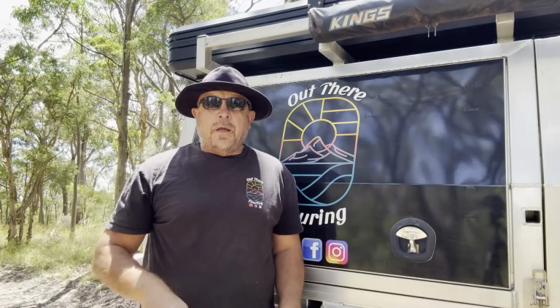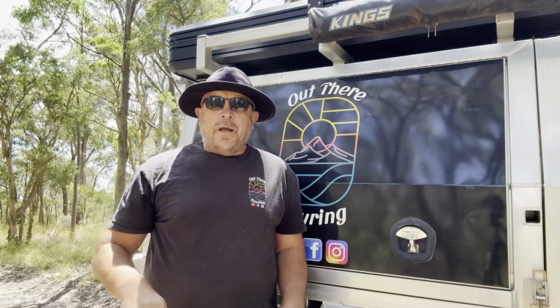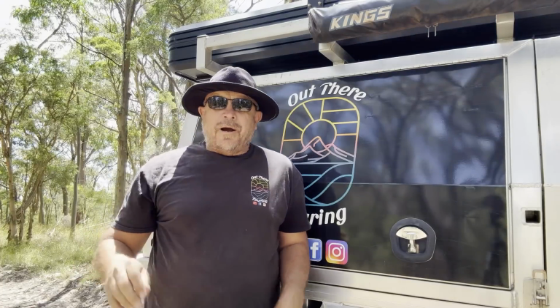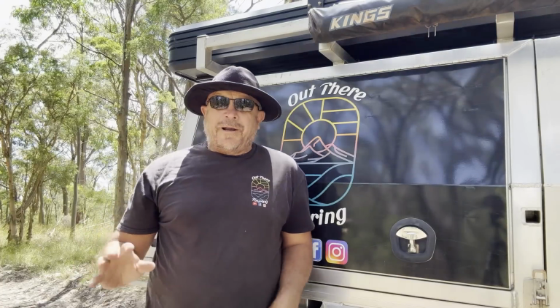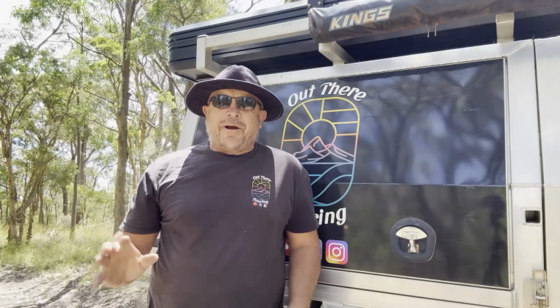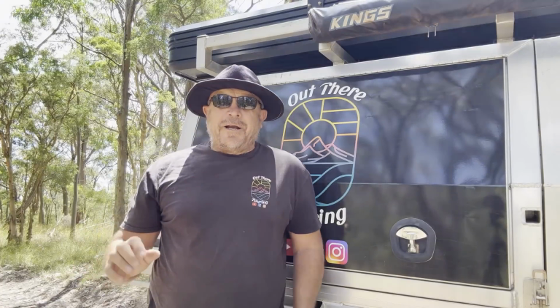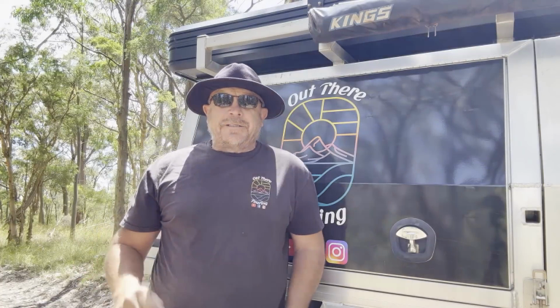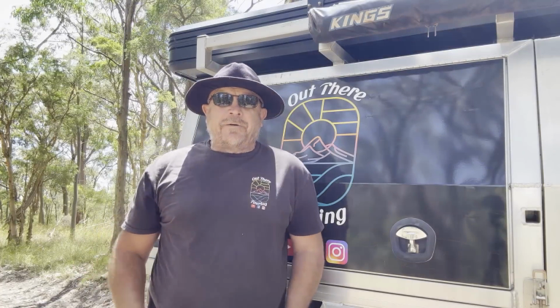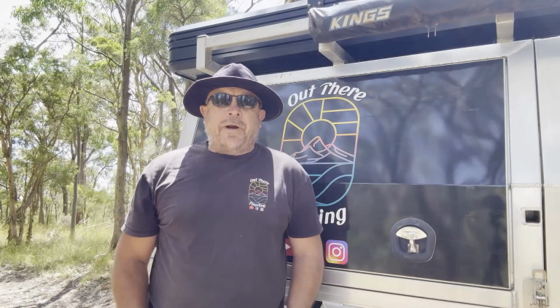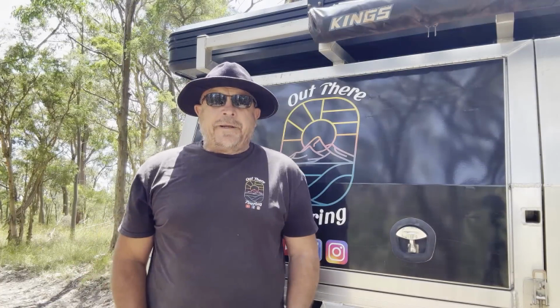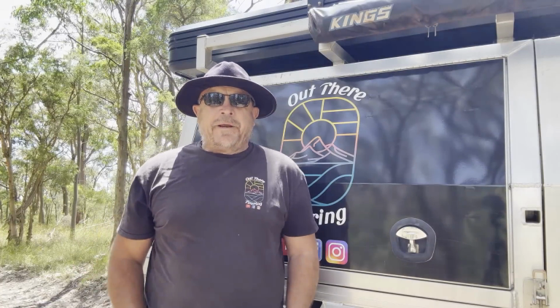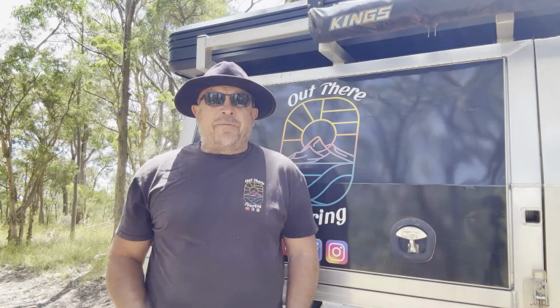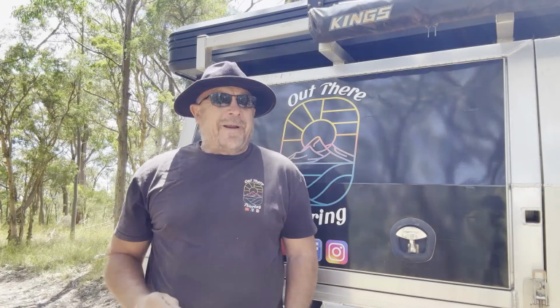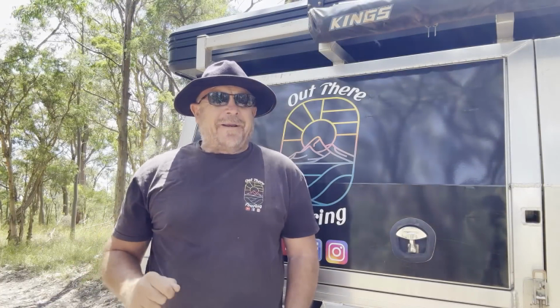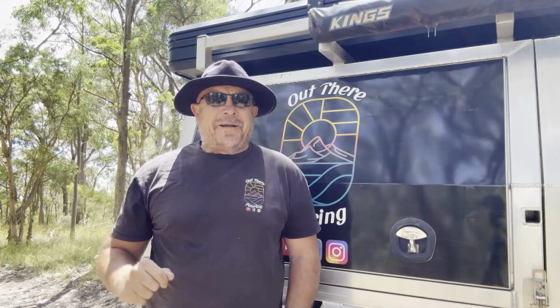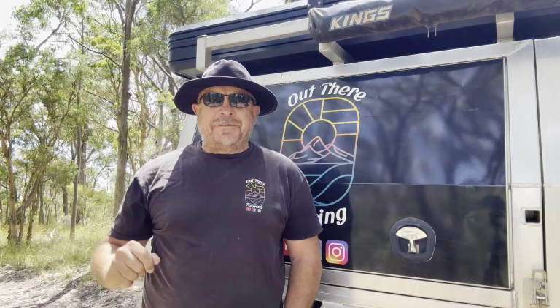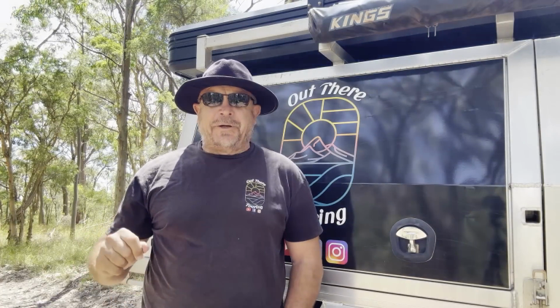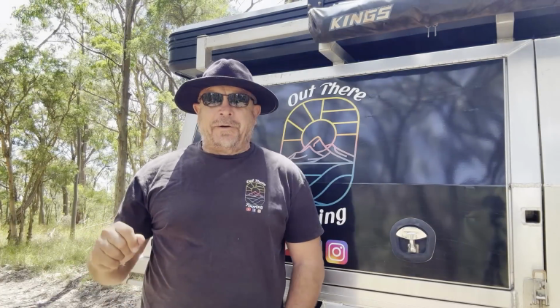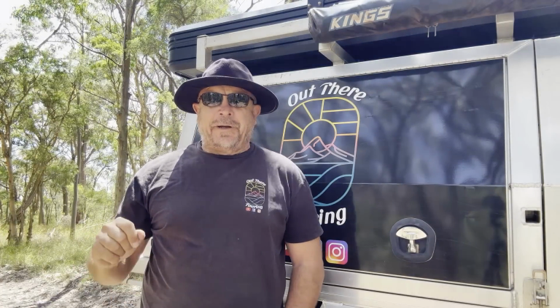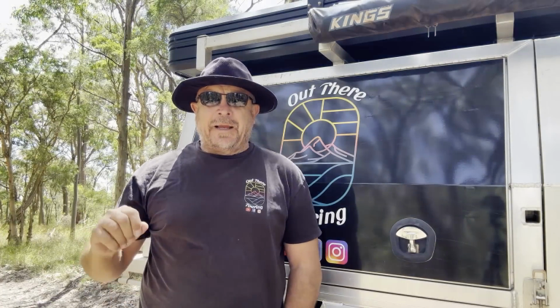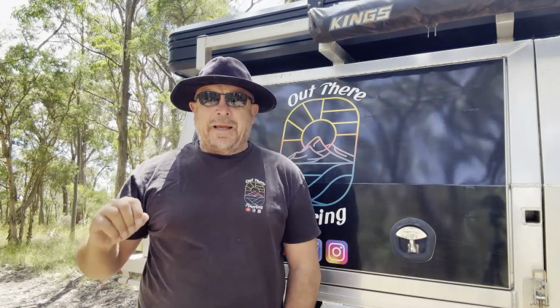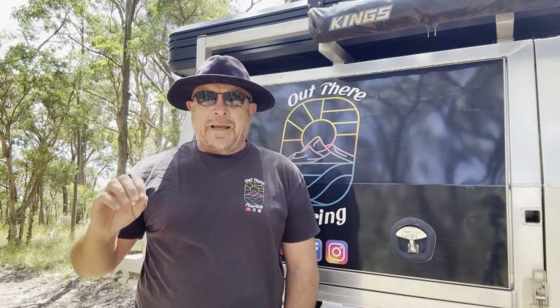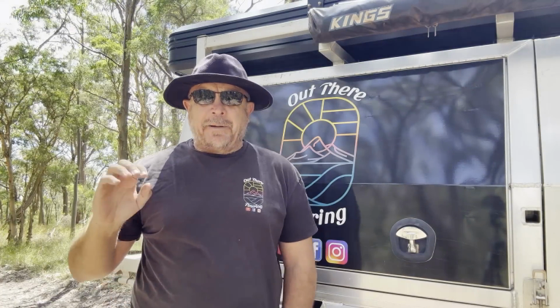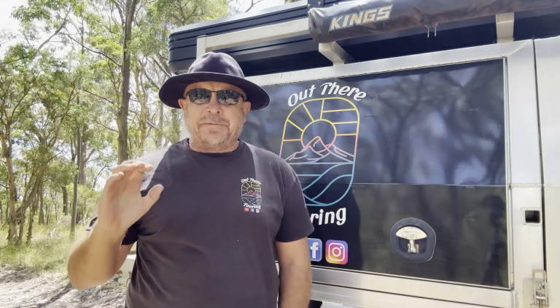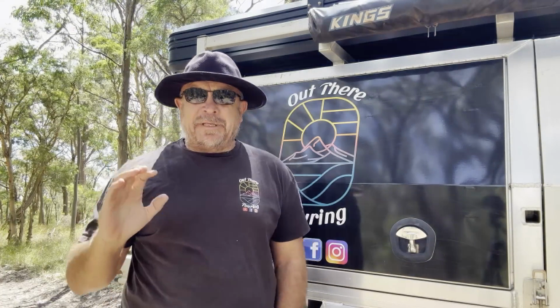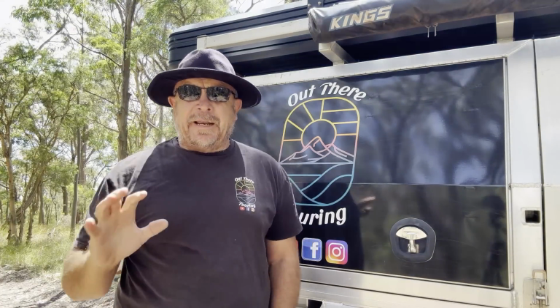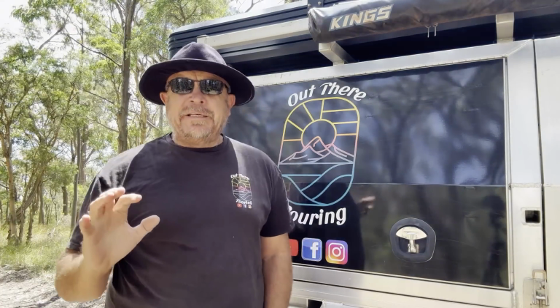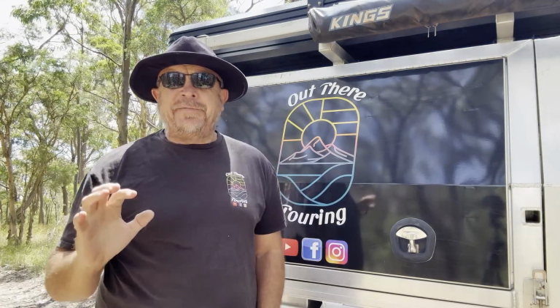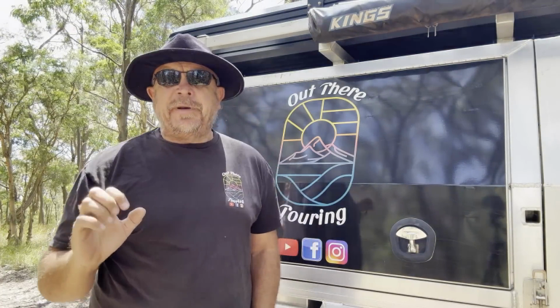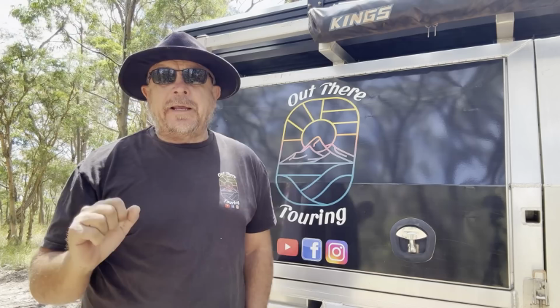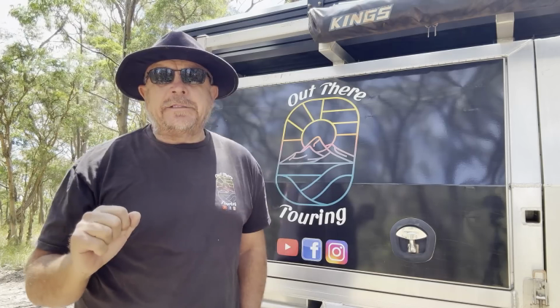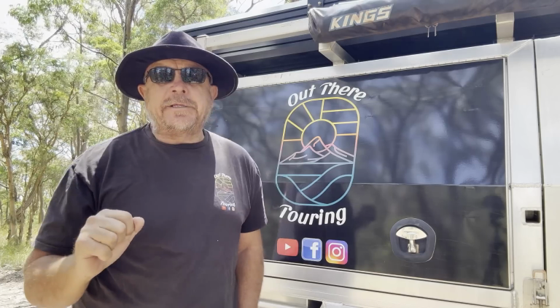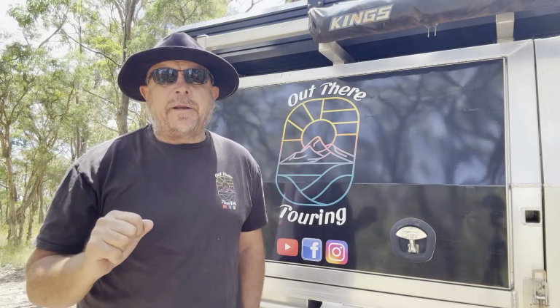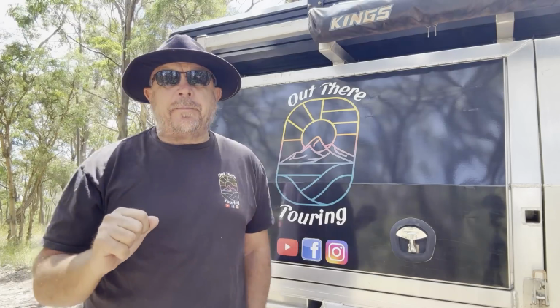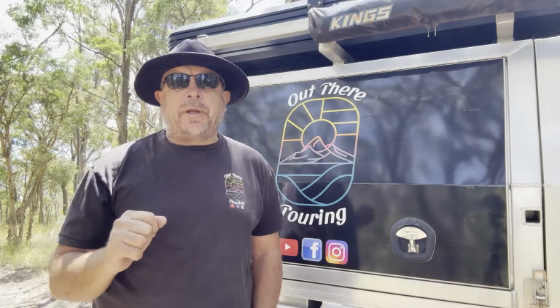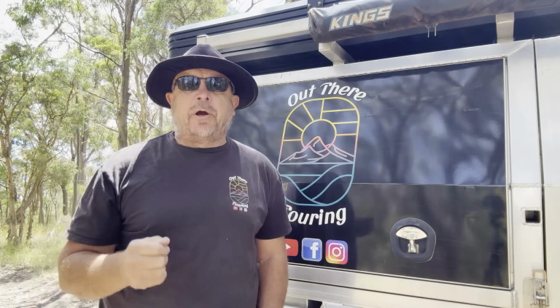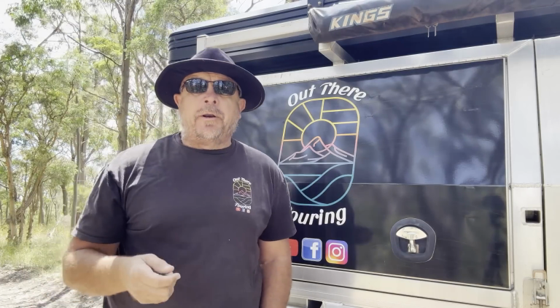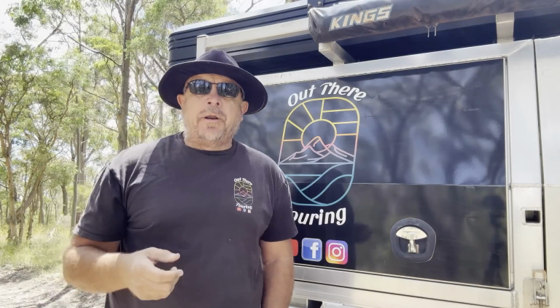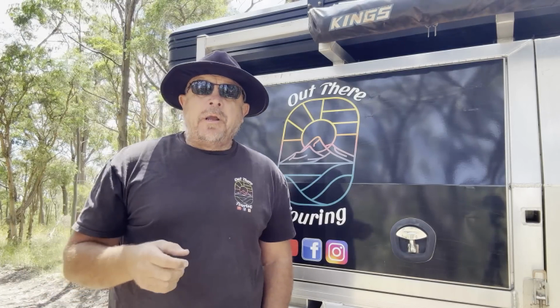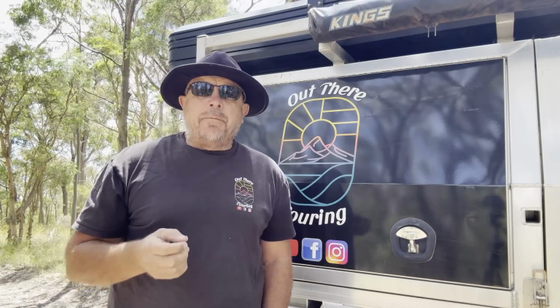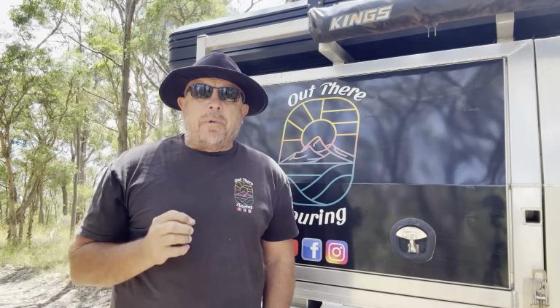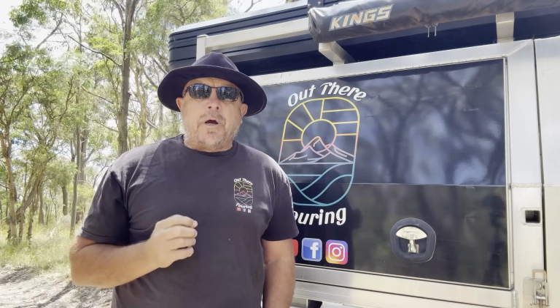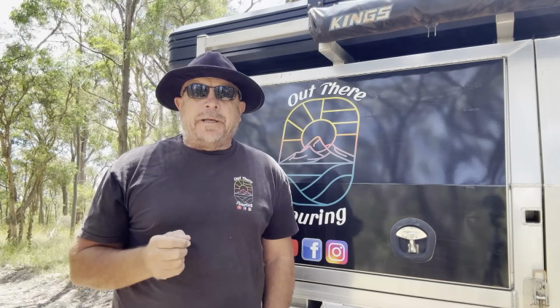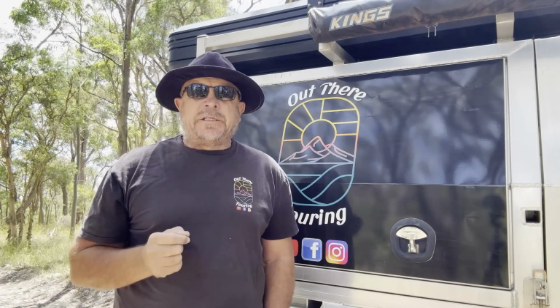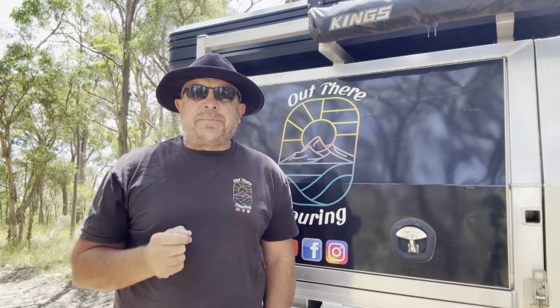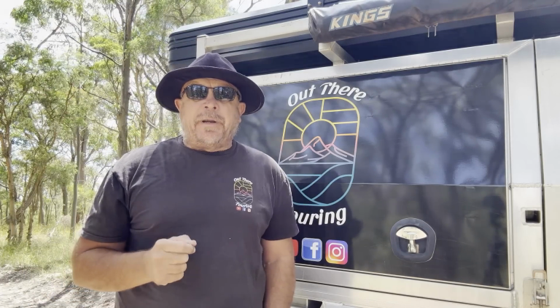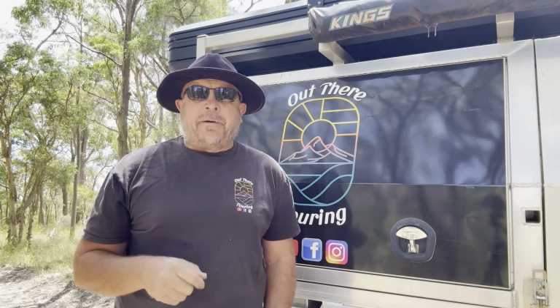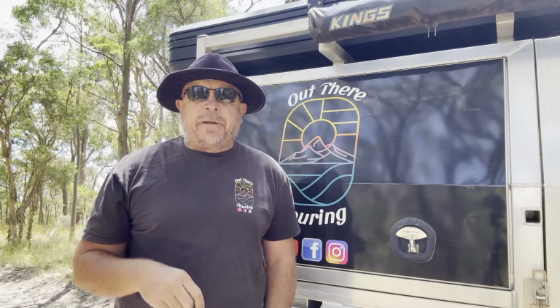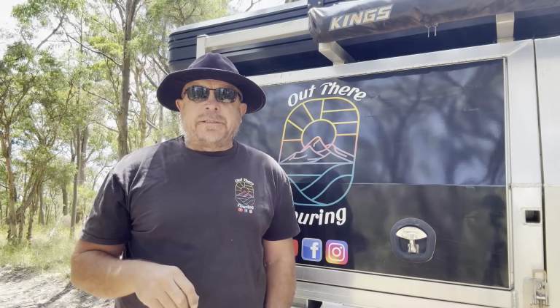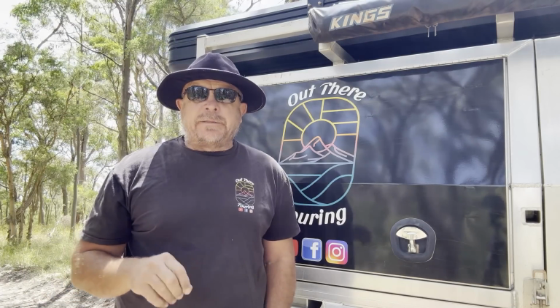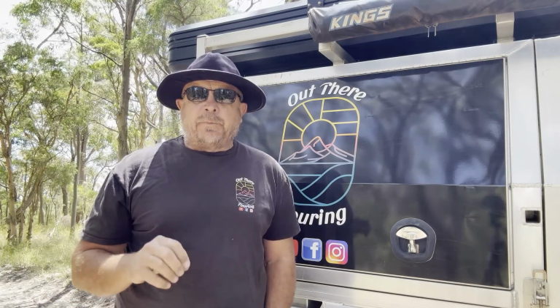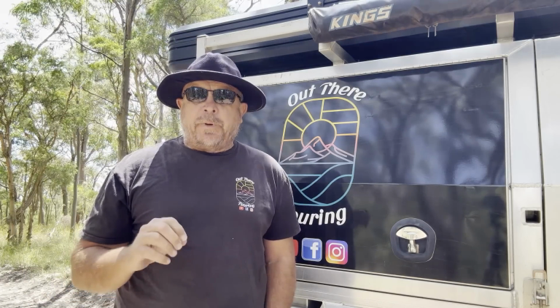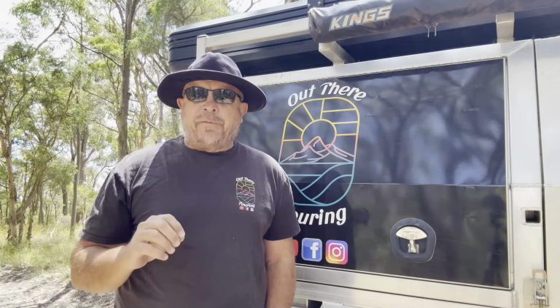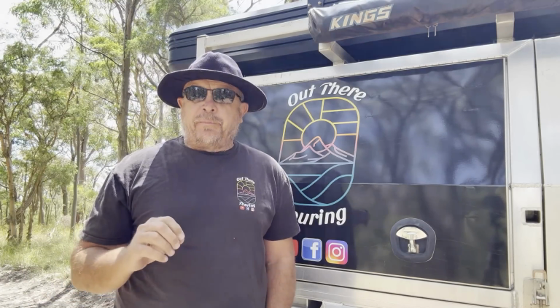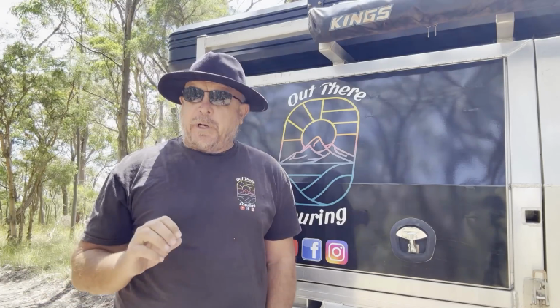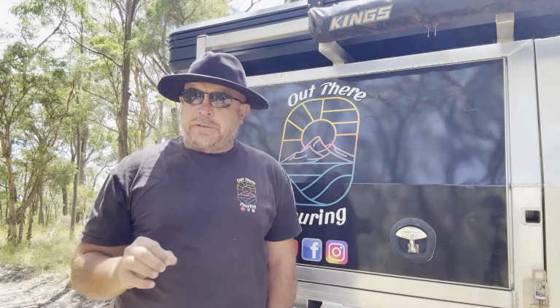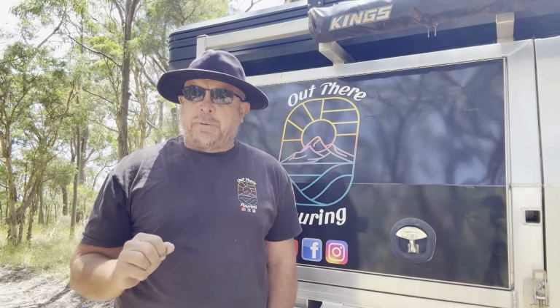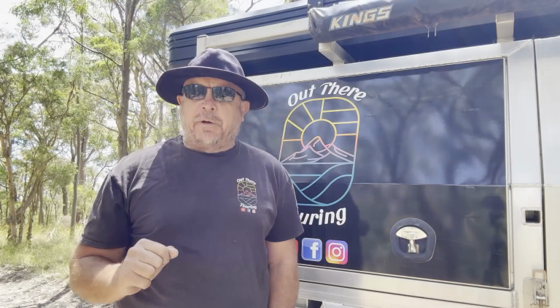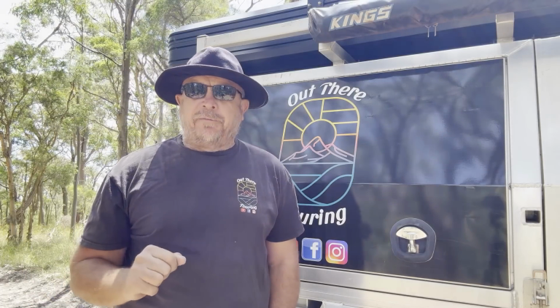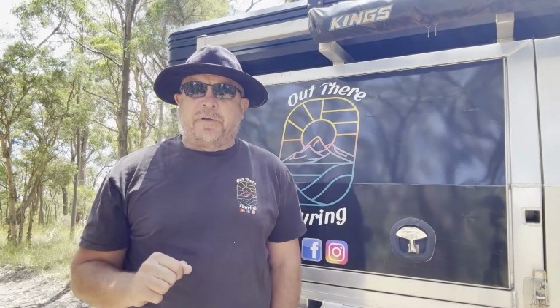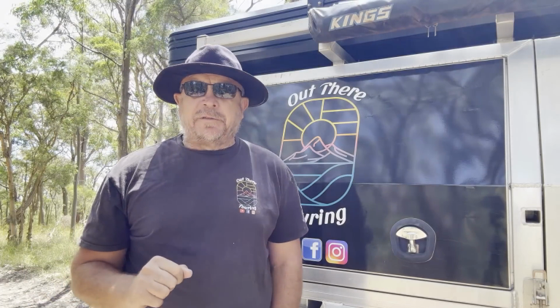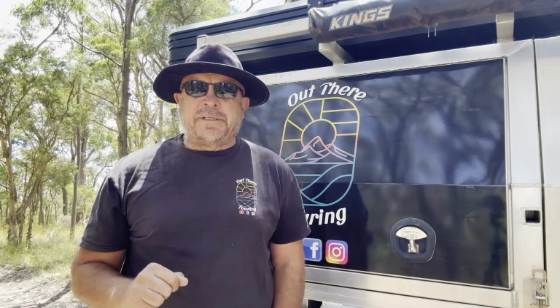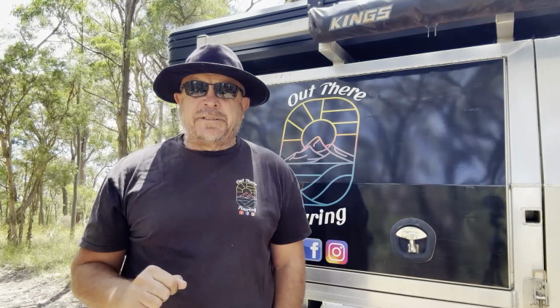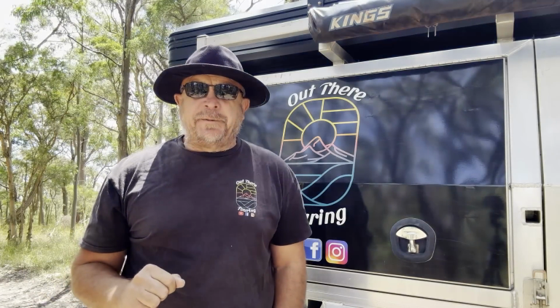Hi guys, Craig here from Outlet Touring. Today's video is going to be on my experience with my 12 volt system.